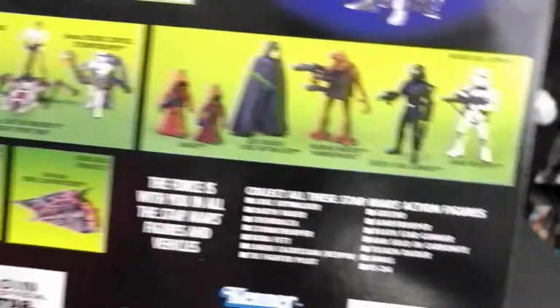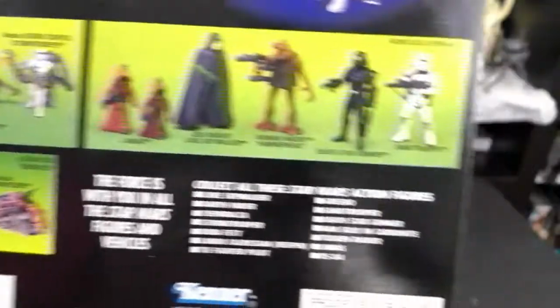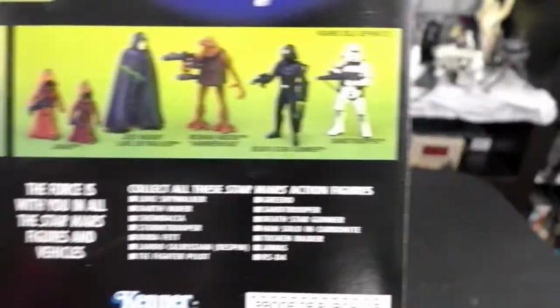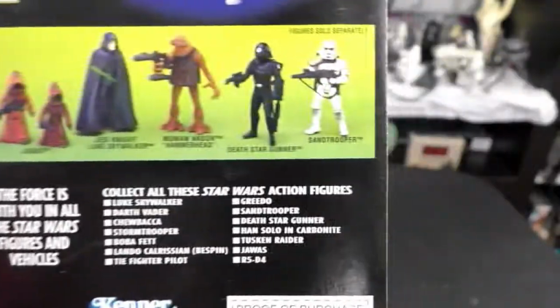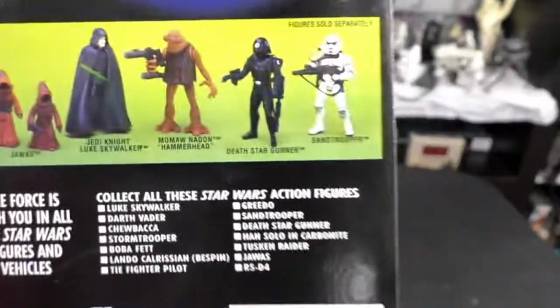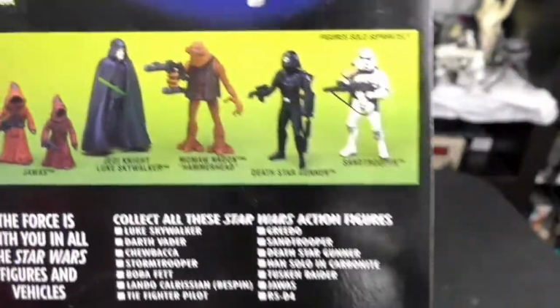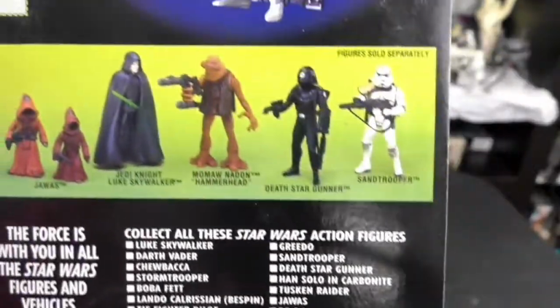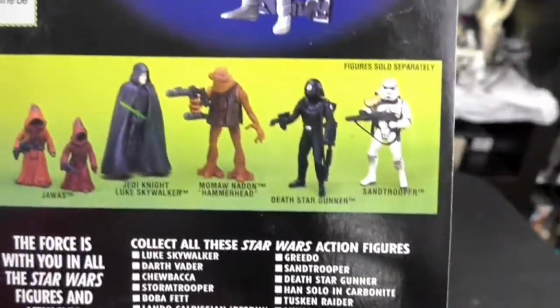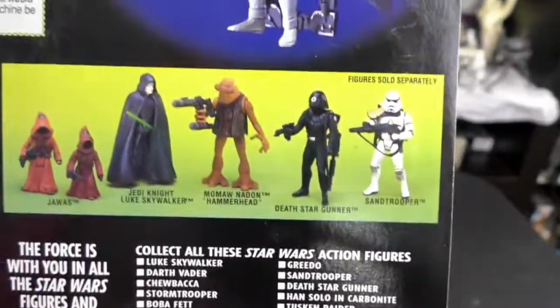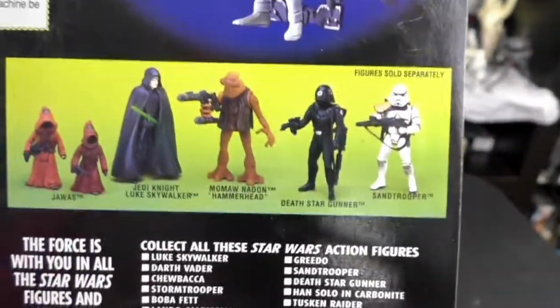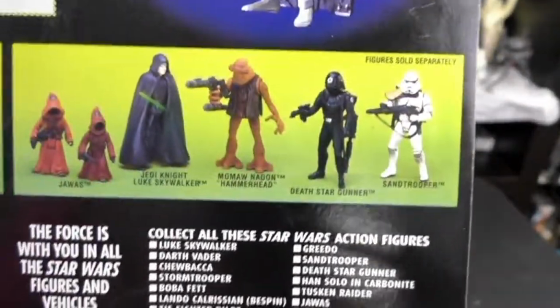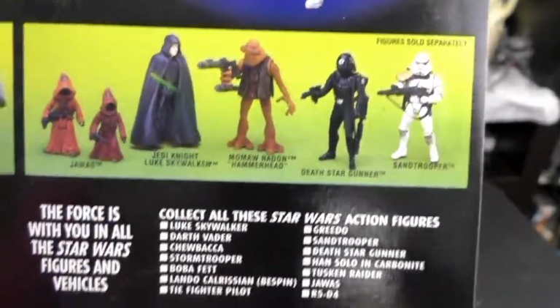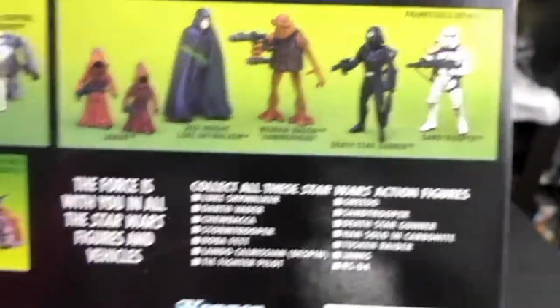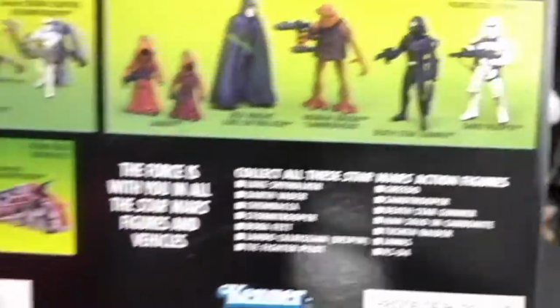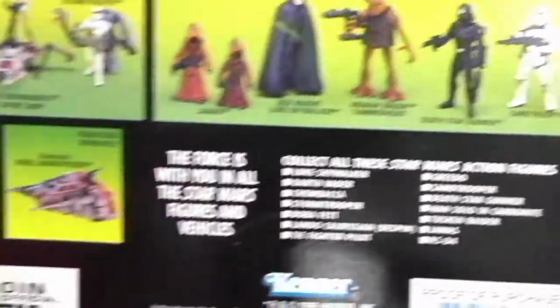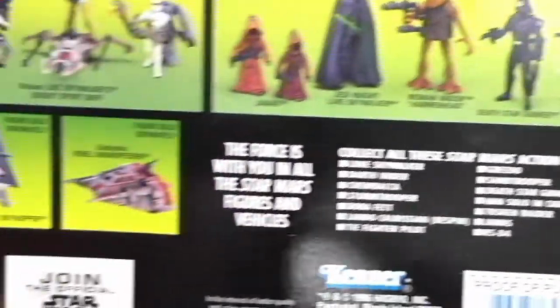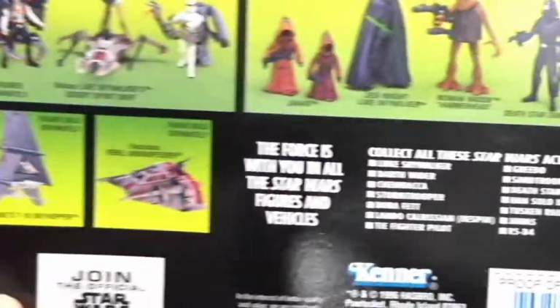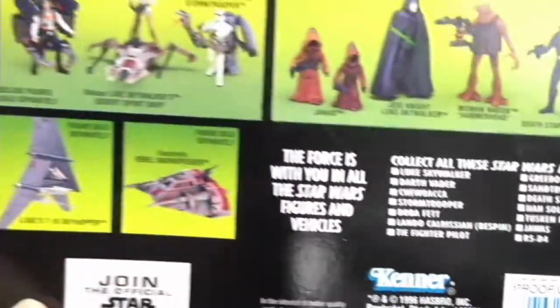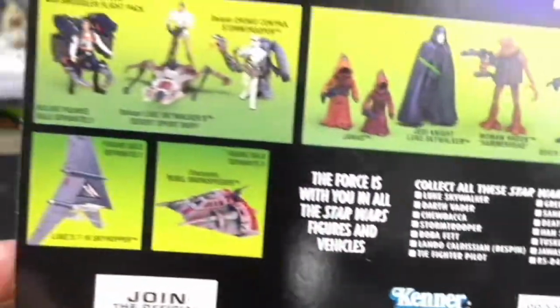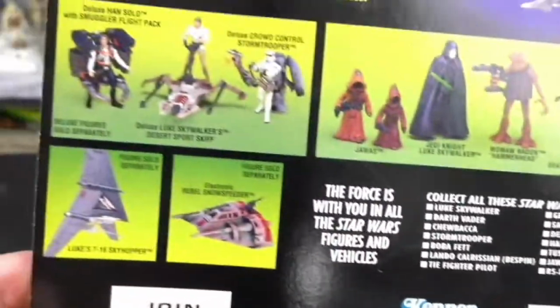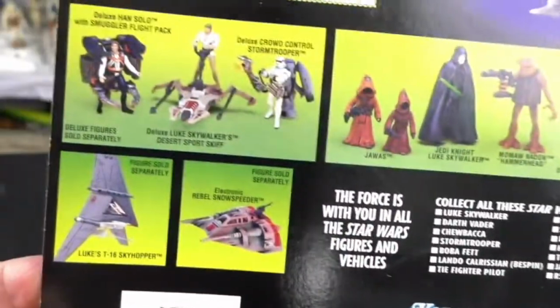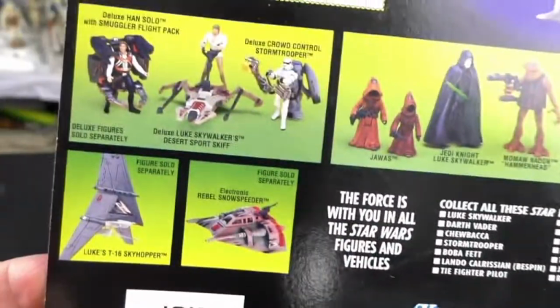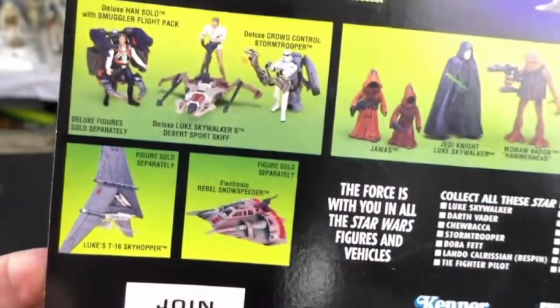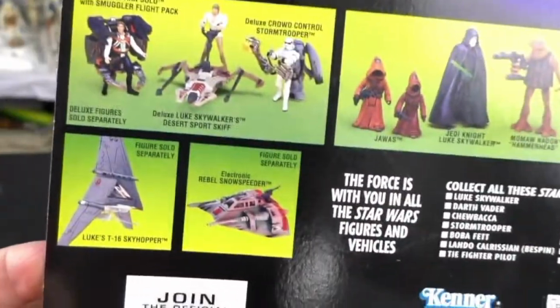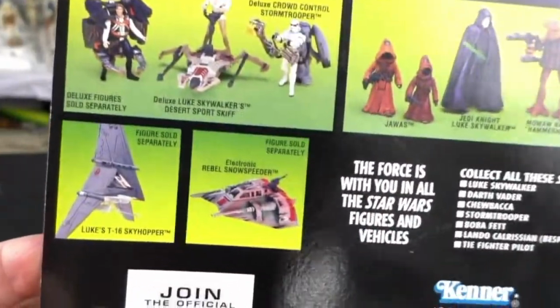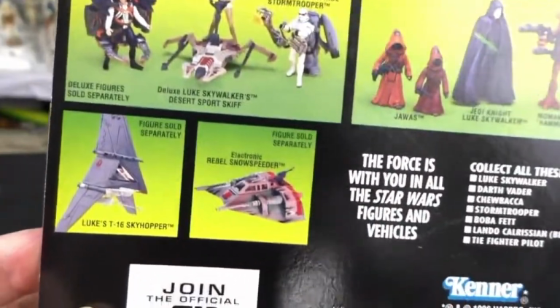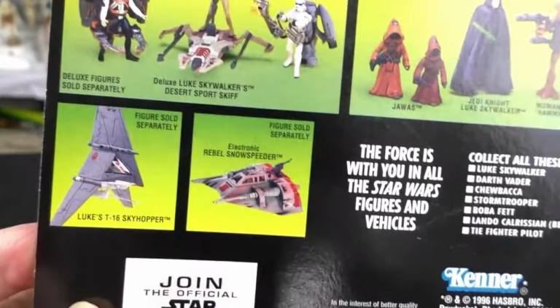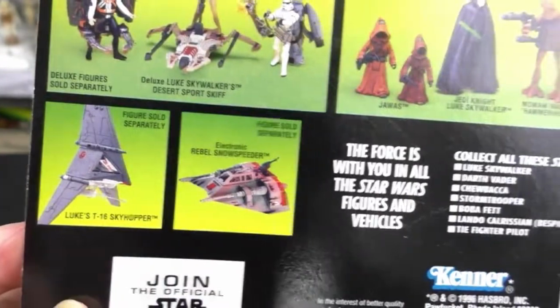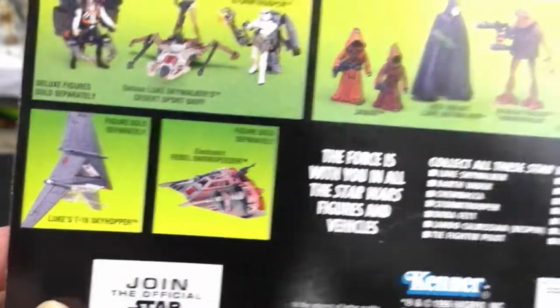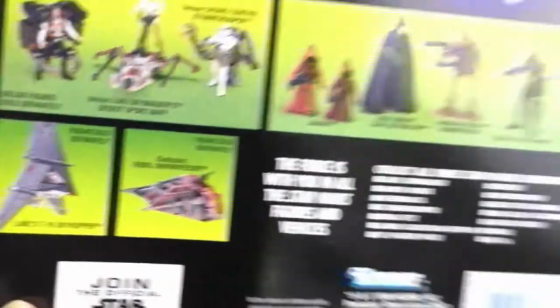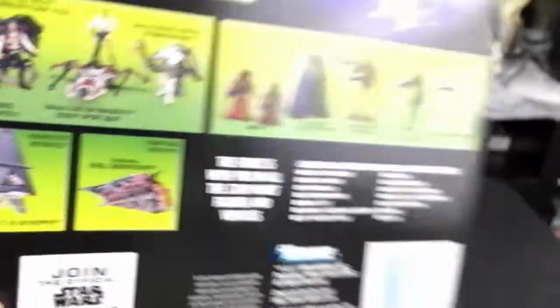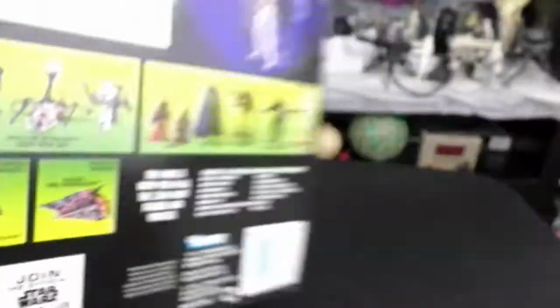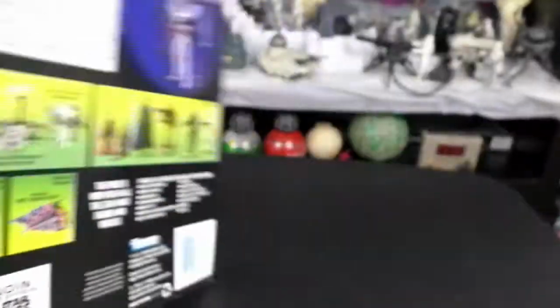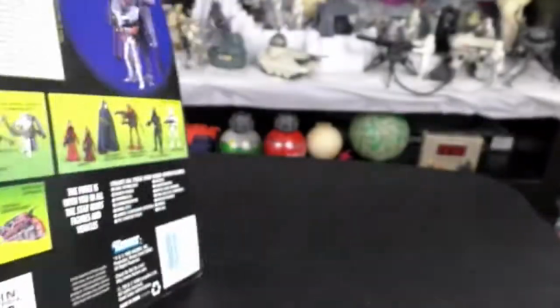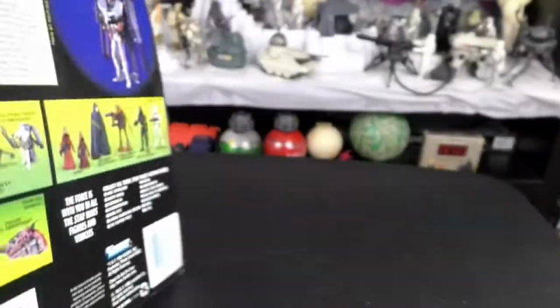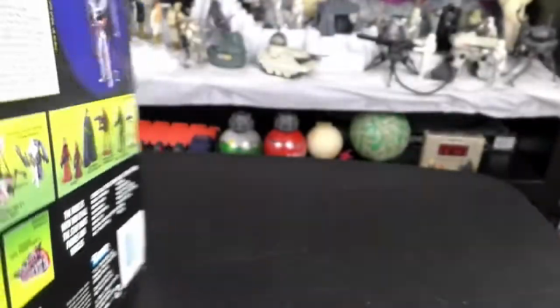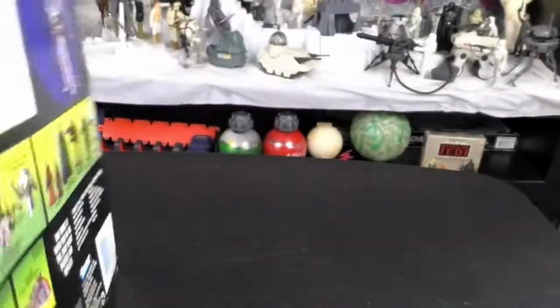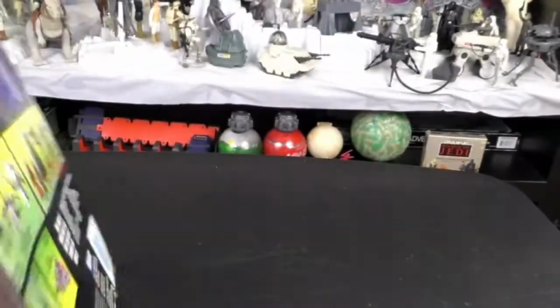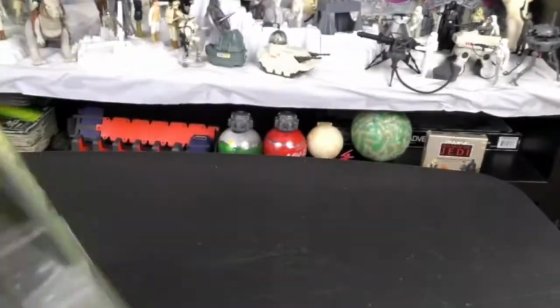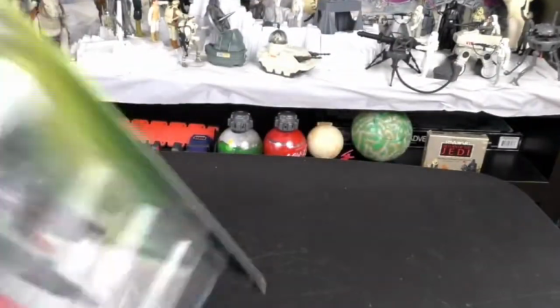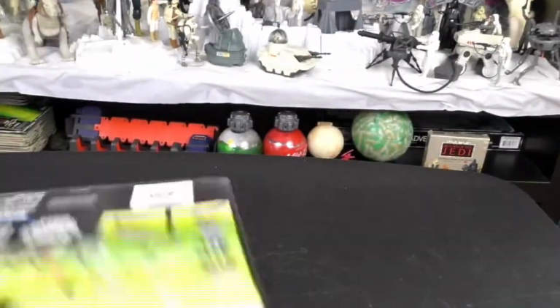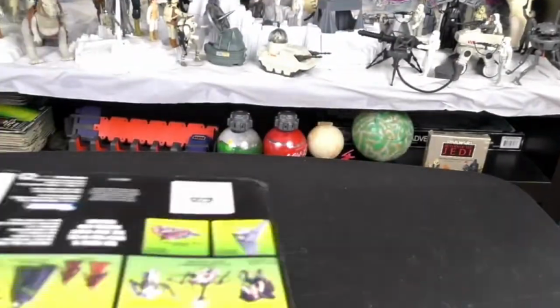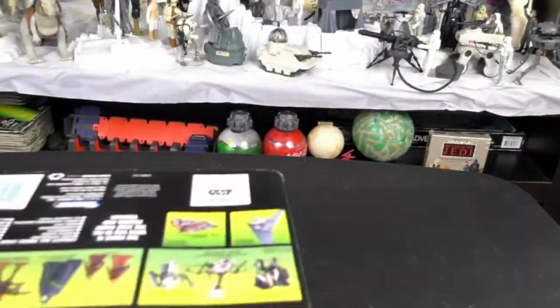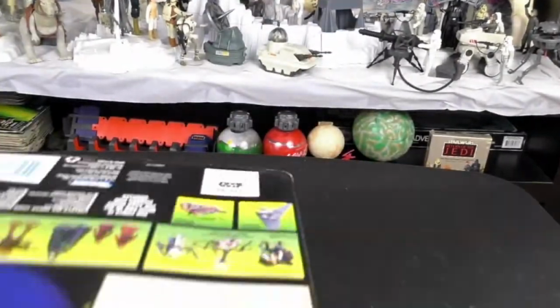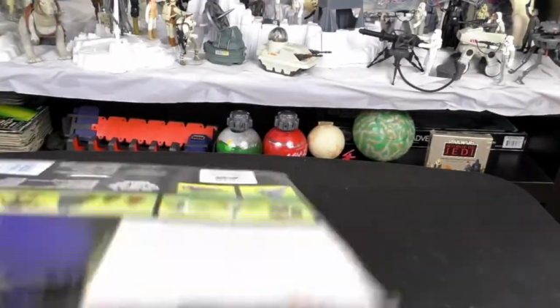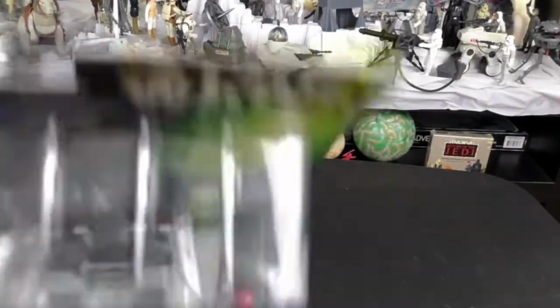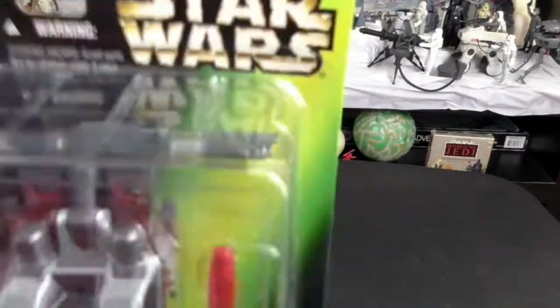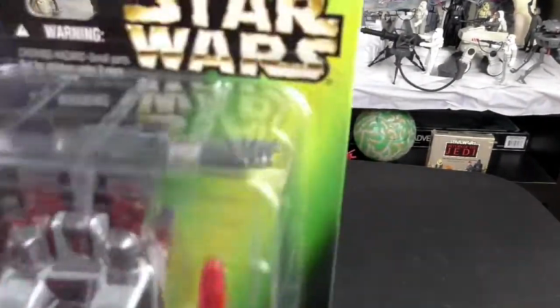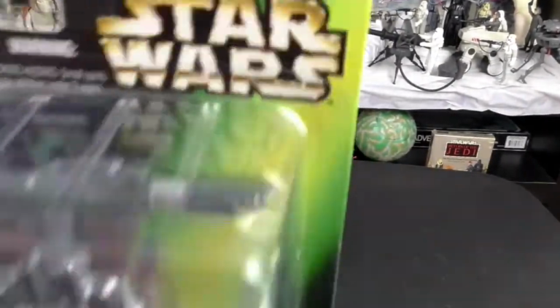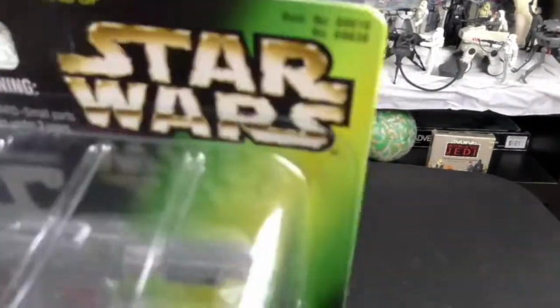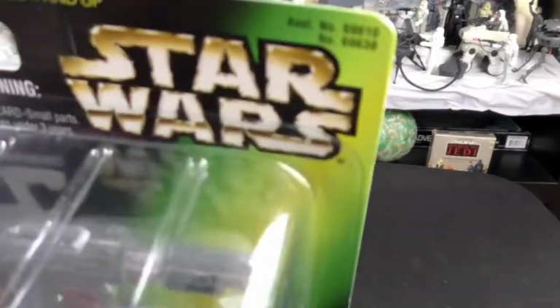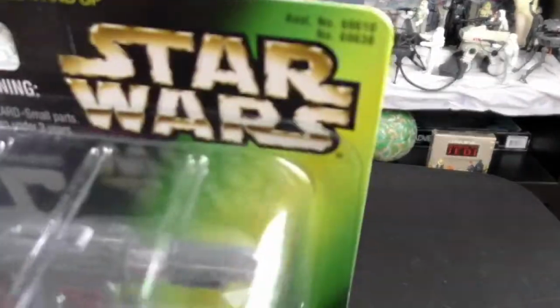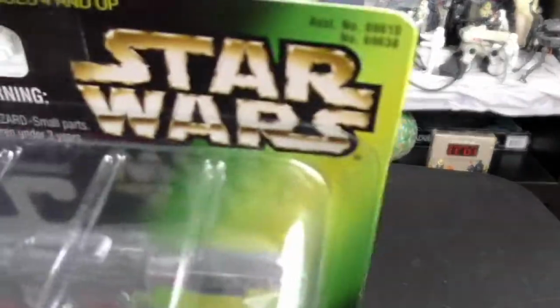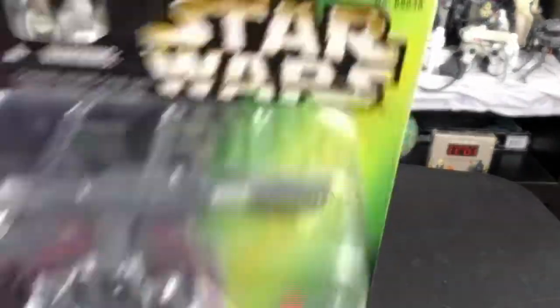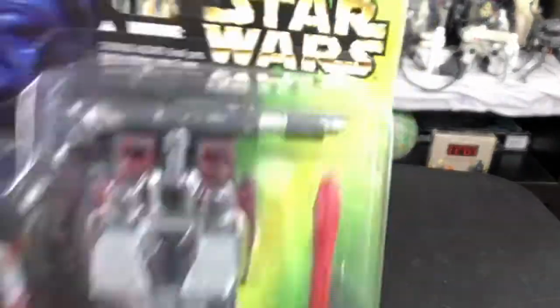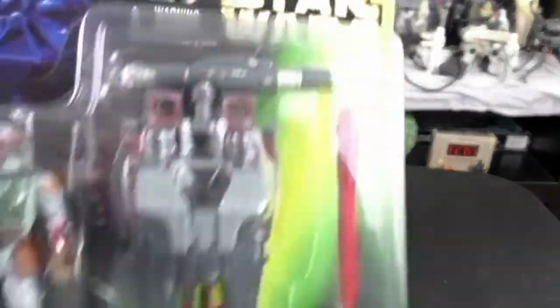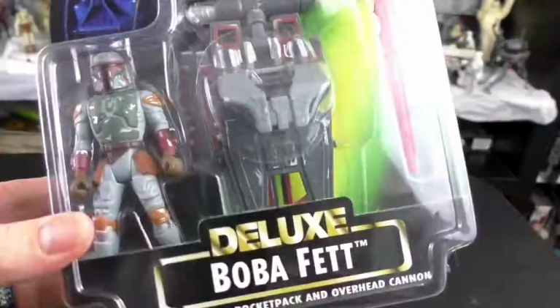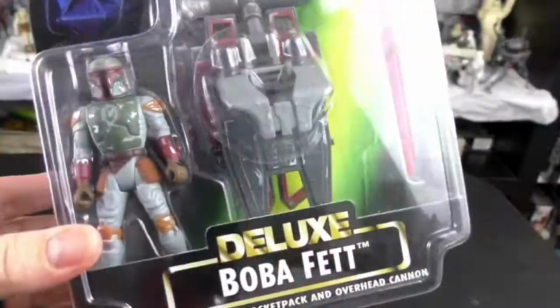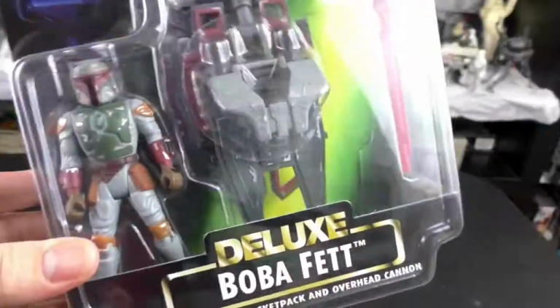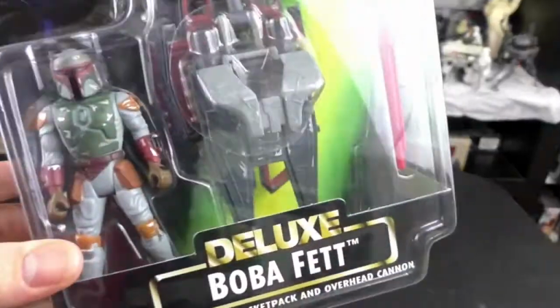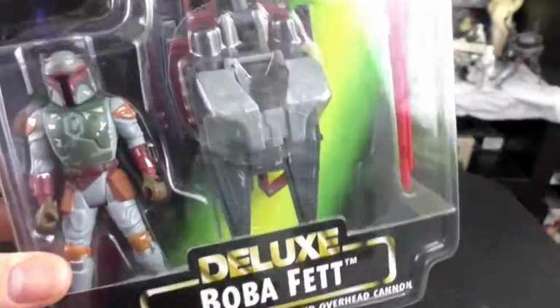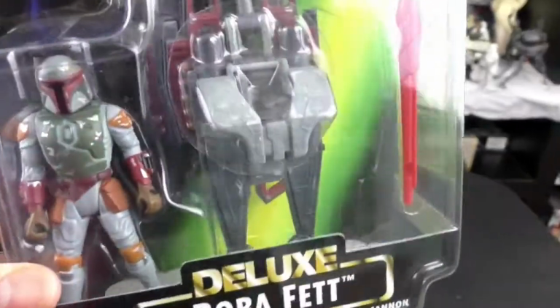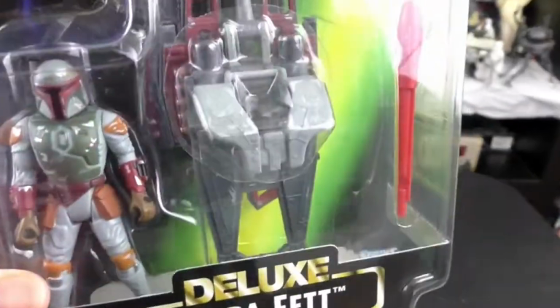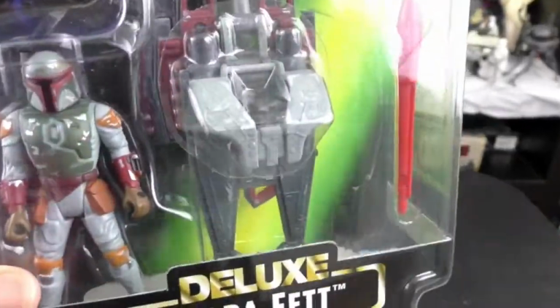Those are the figures that were out at the time, along with the vehicles. So let's remove Boba Fett.